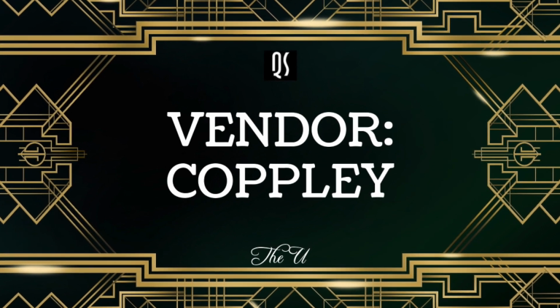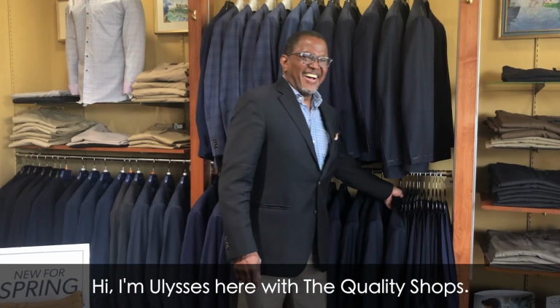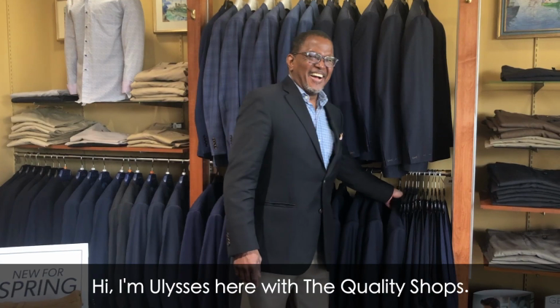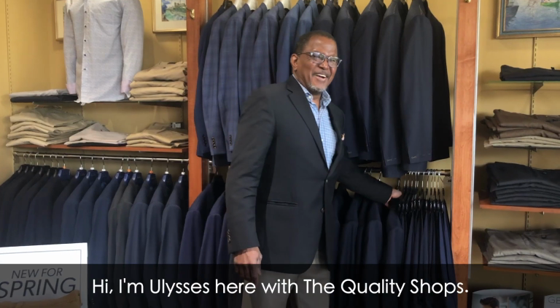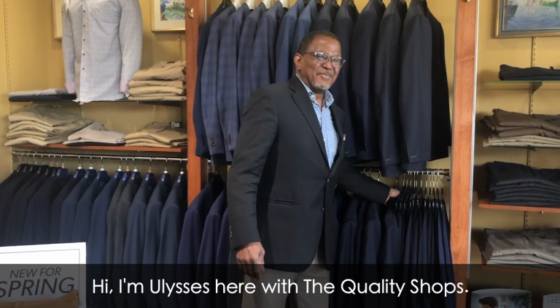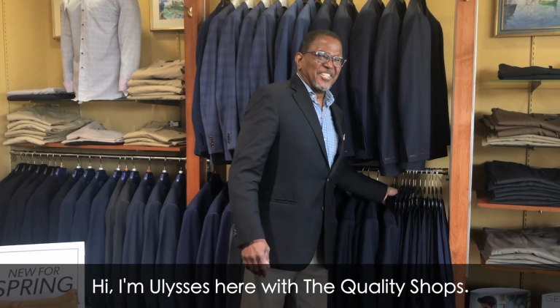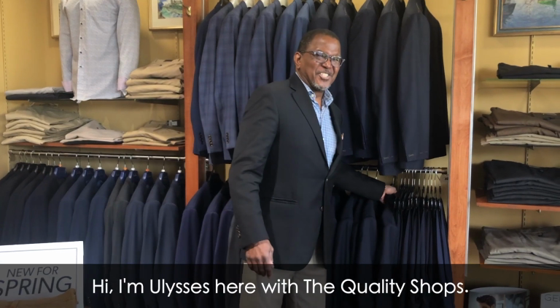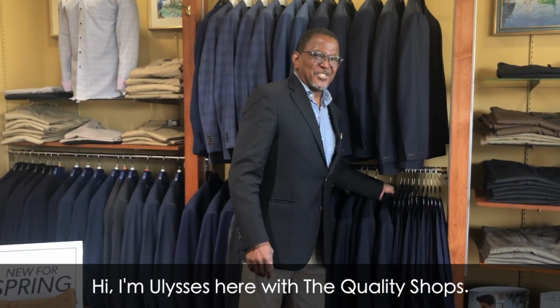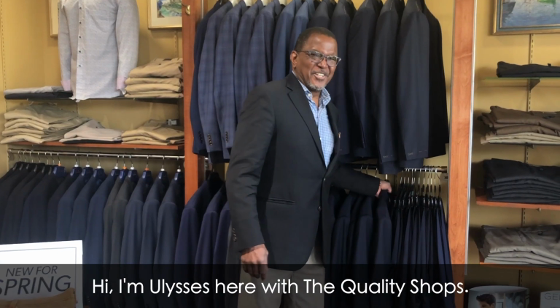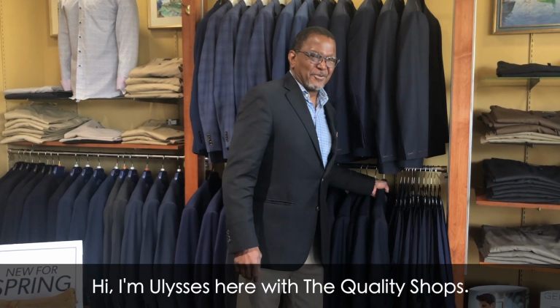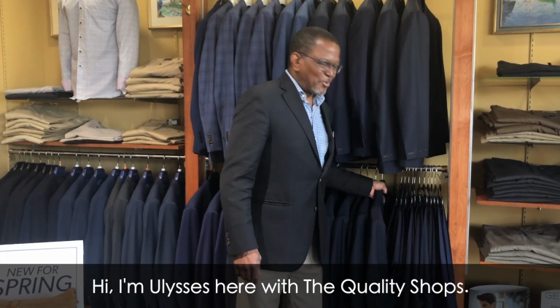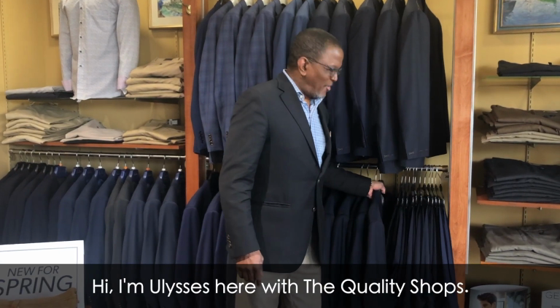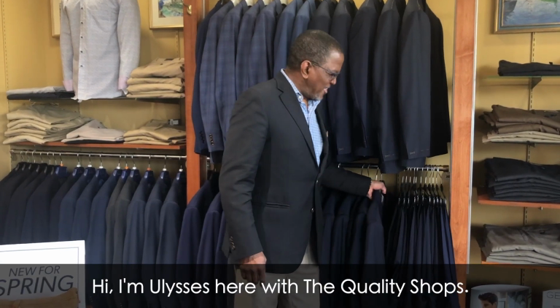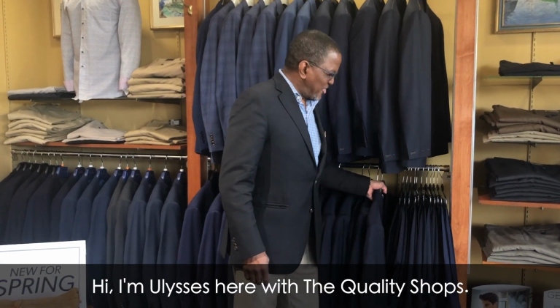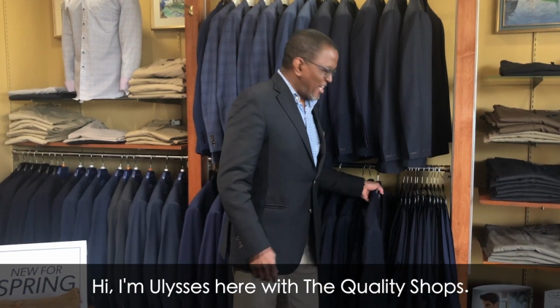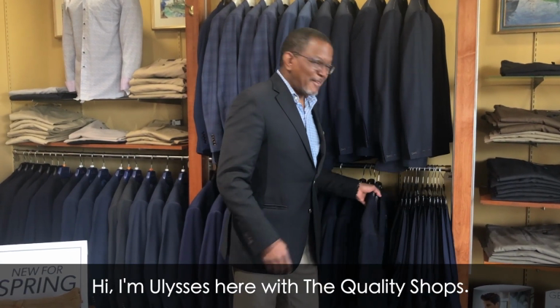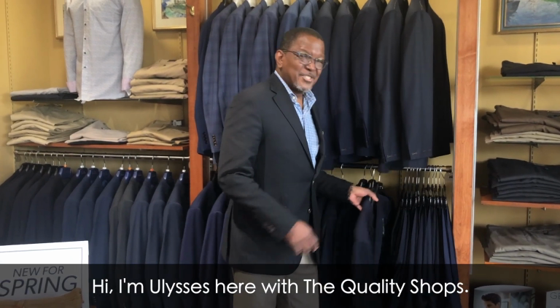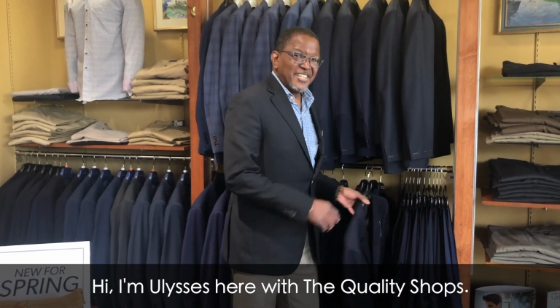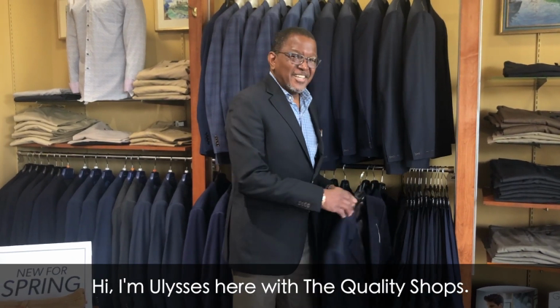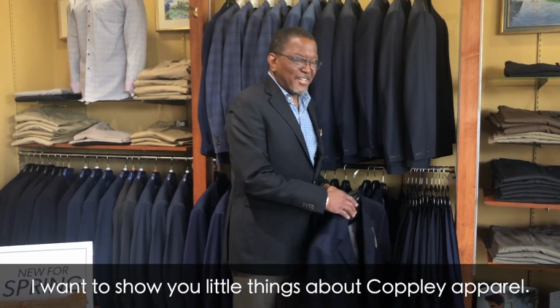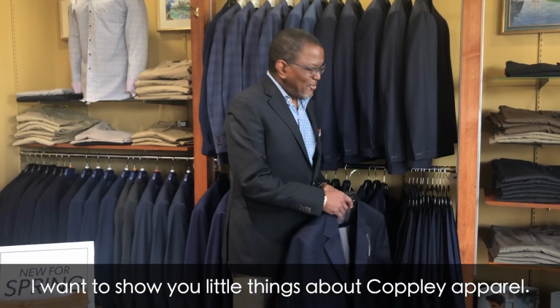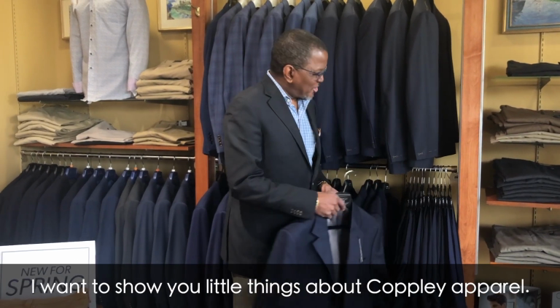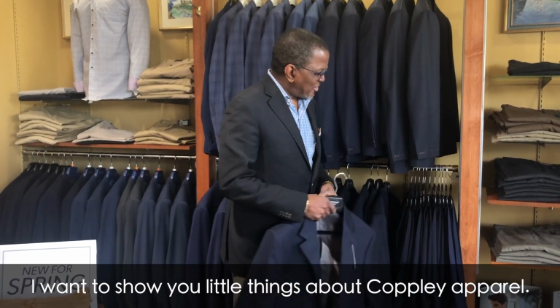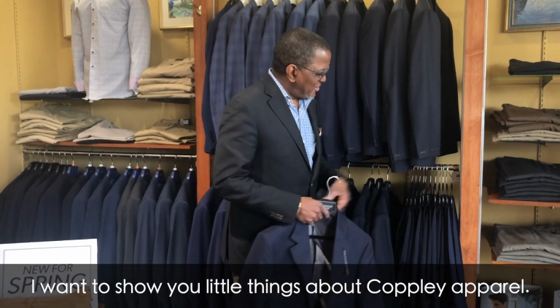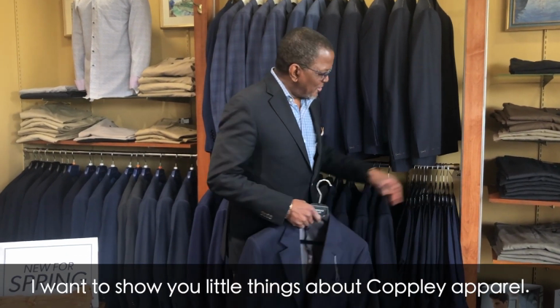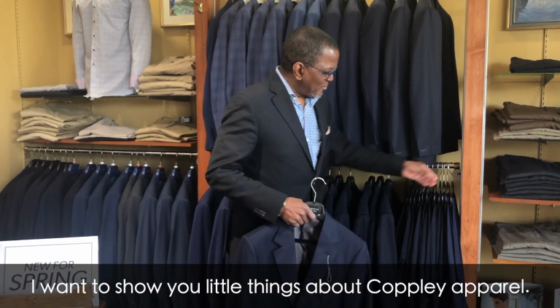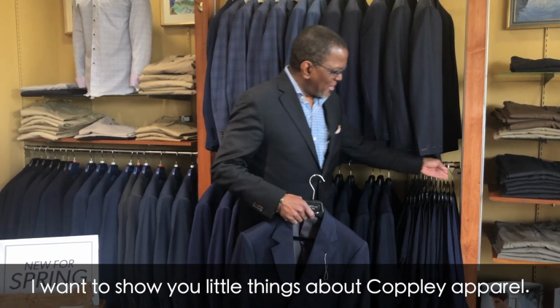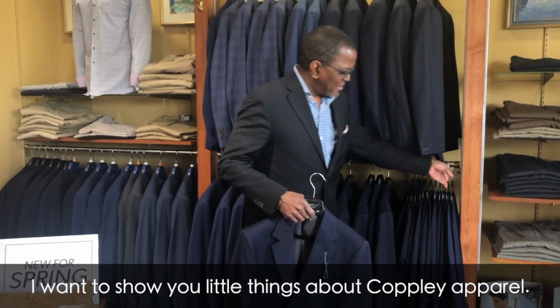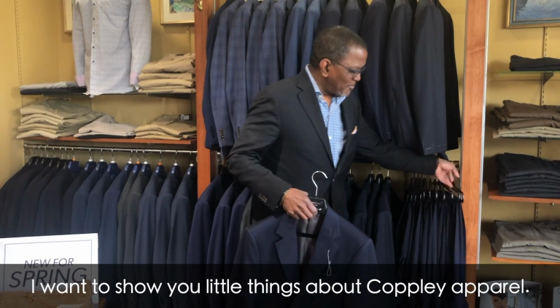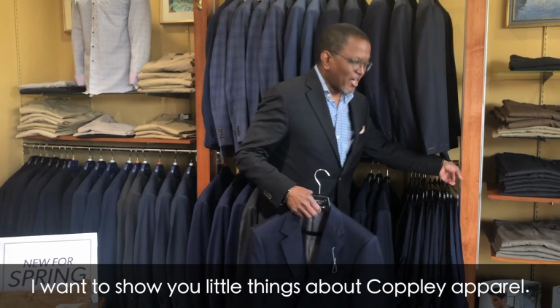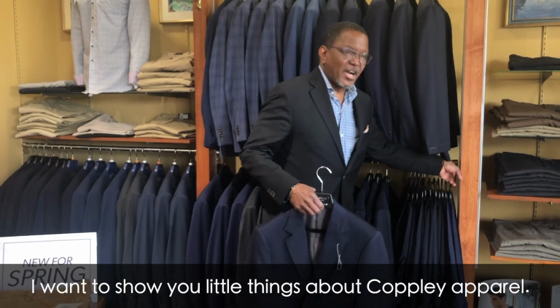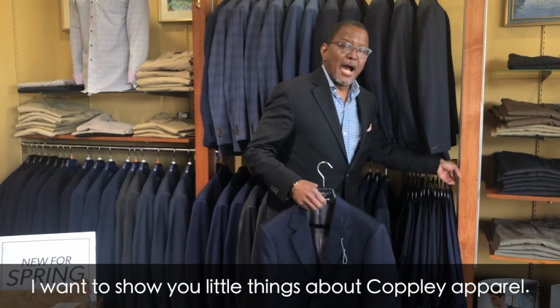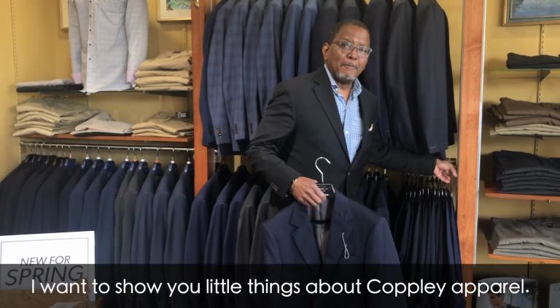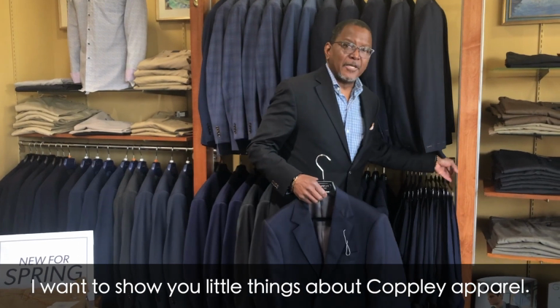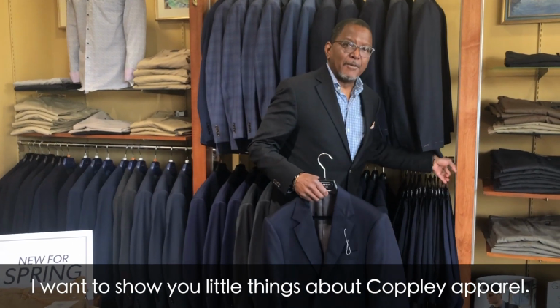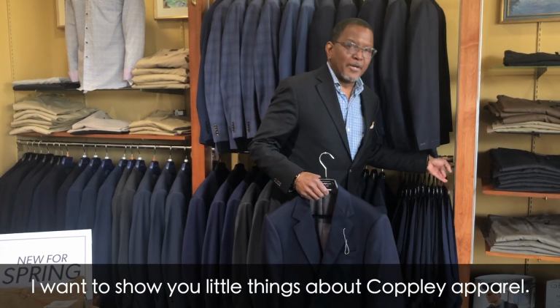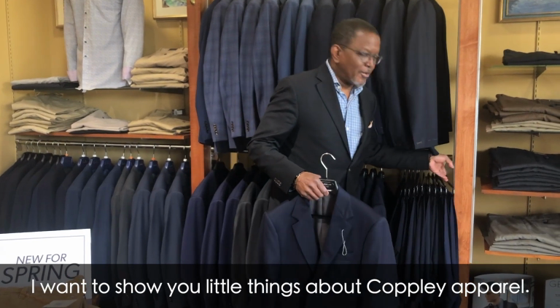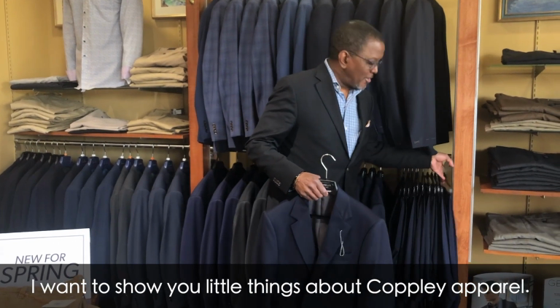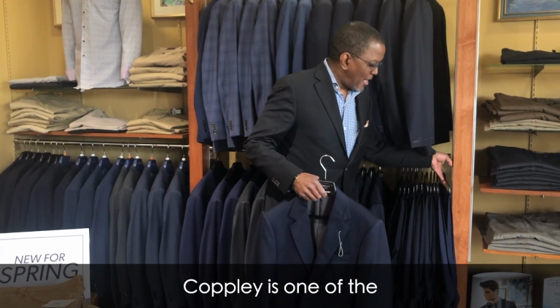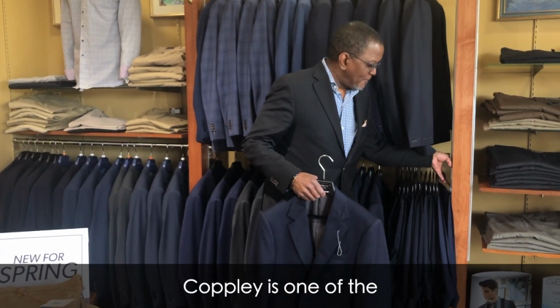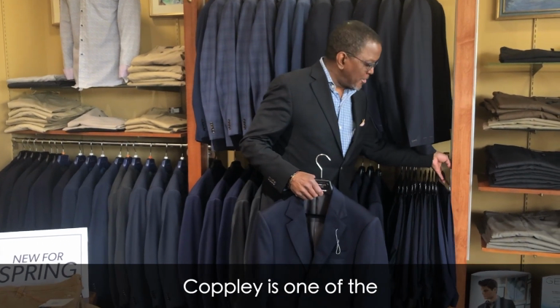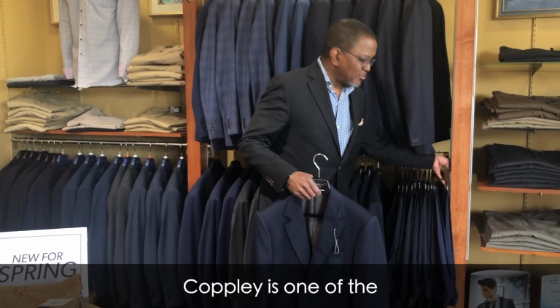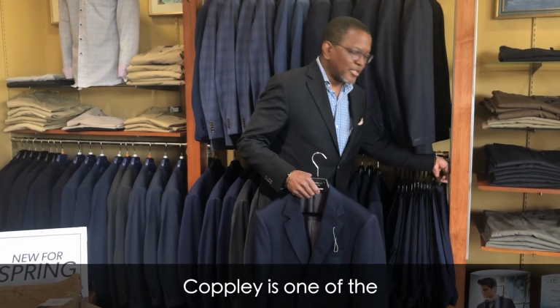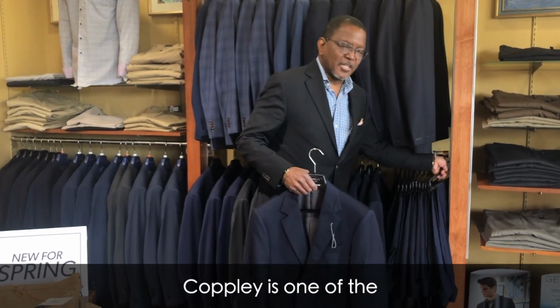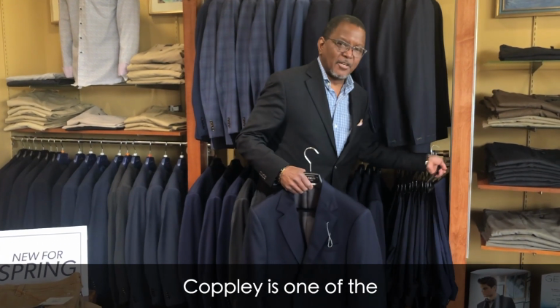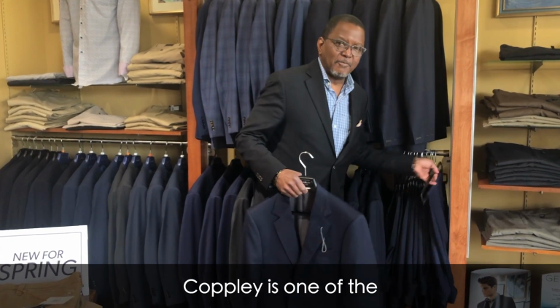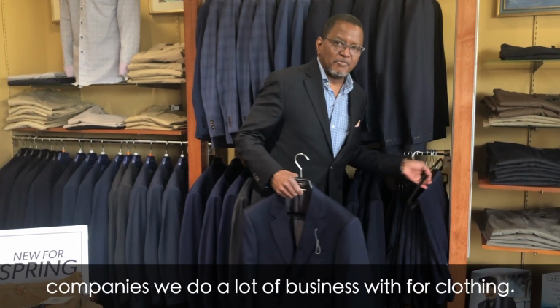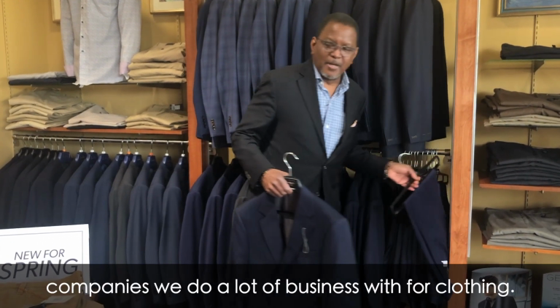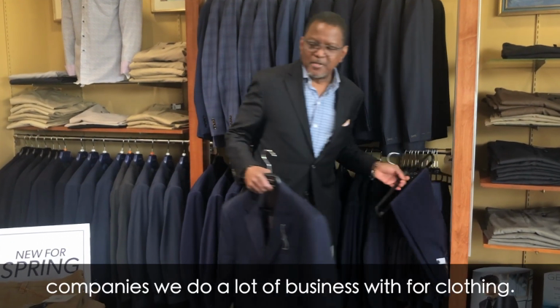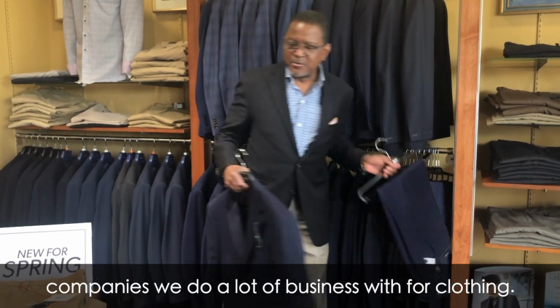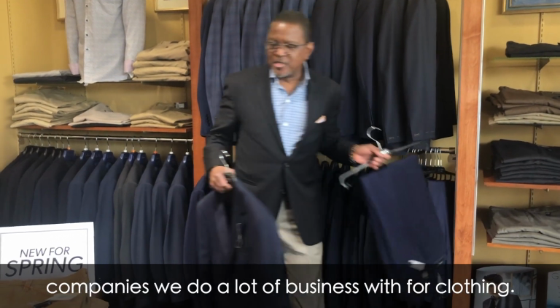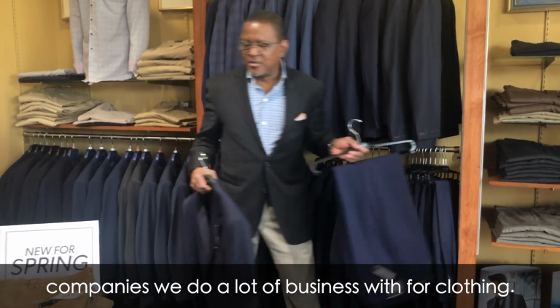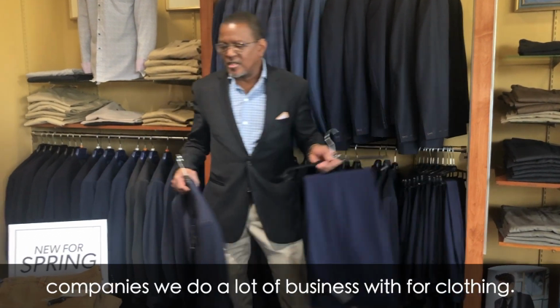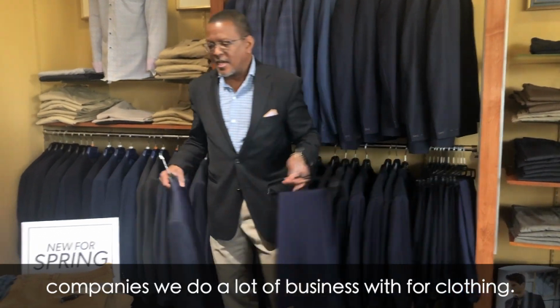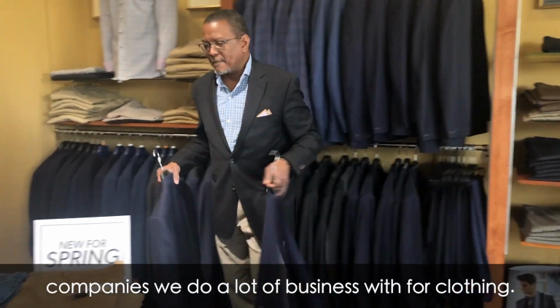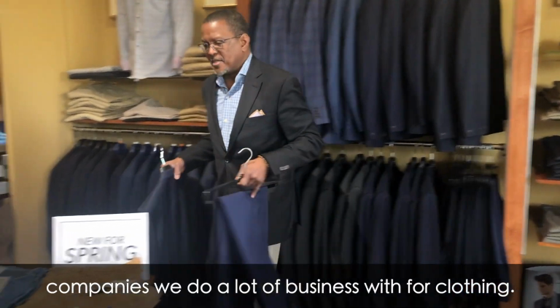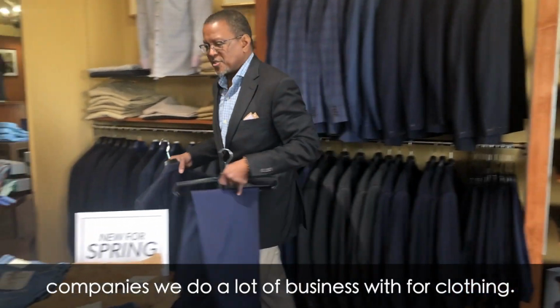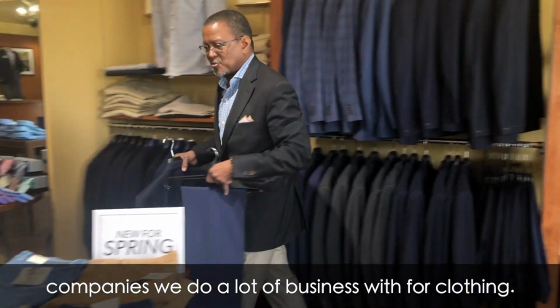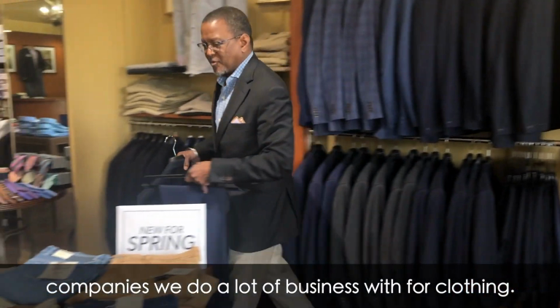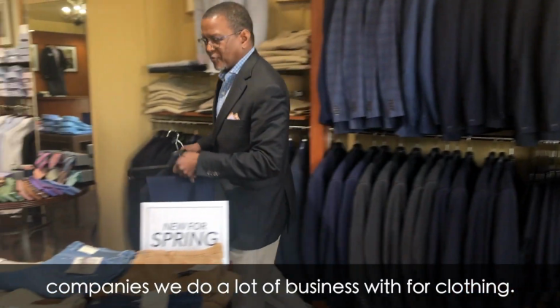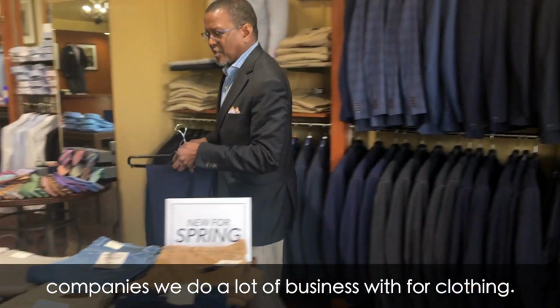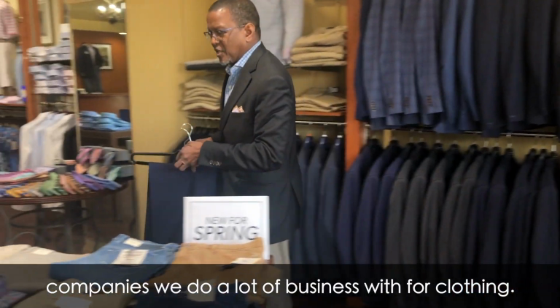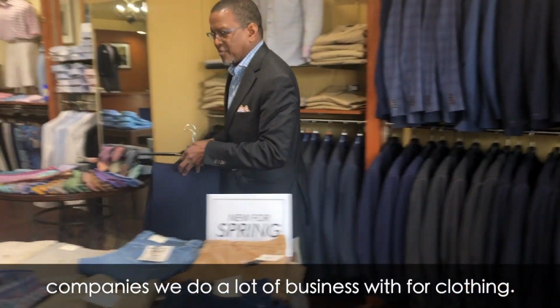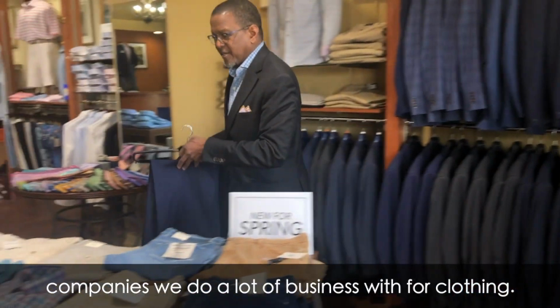Hi, I'm Ulysses here with Quality Shops and I want to show you a little things about Copley Apparel. Copley is one of the companies we do a lot of business with for clothing.